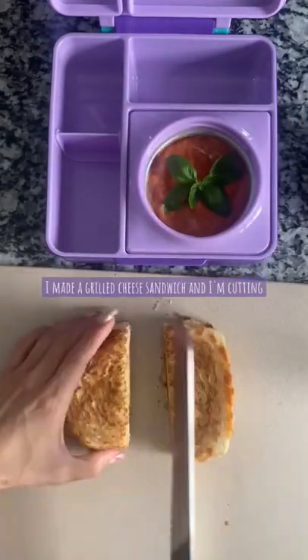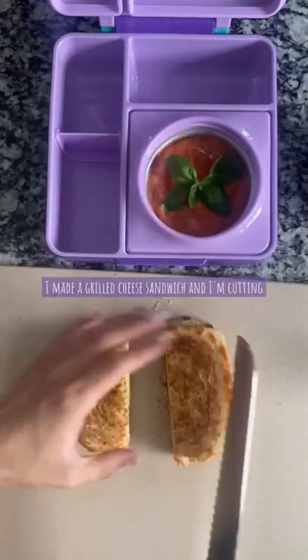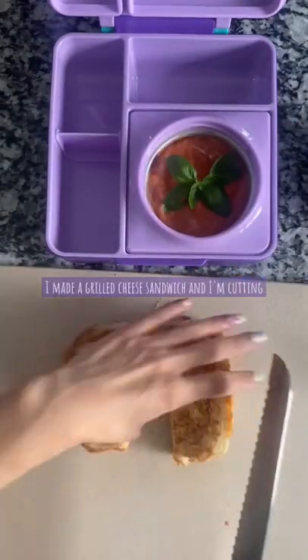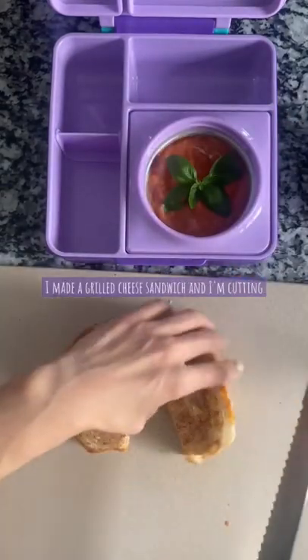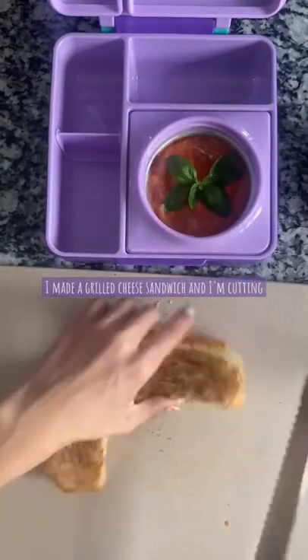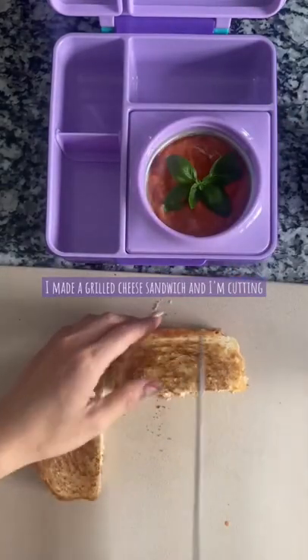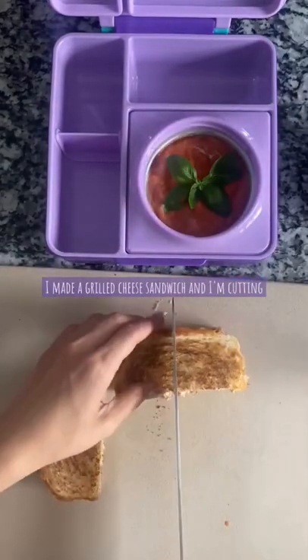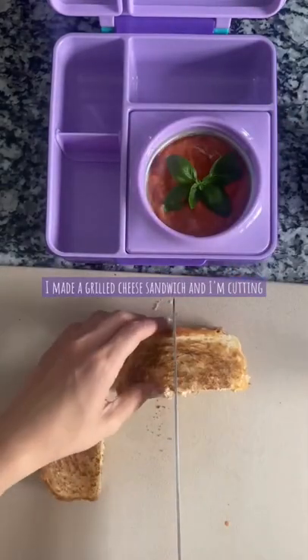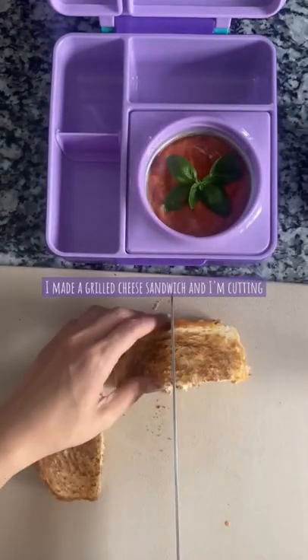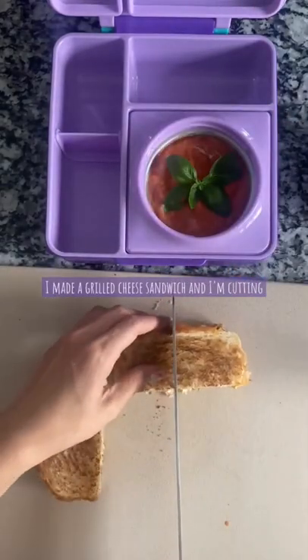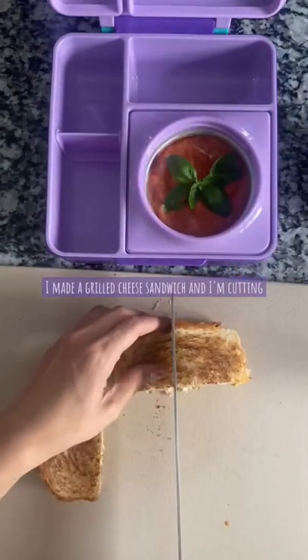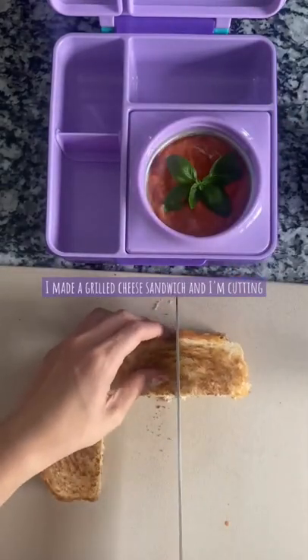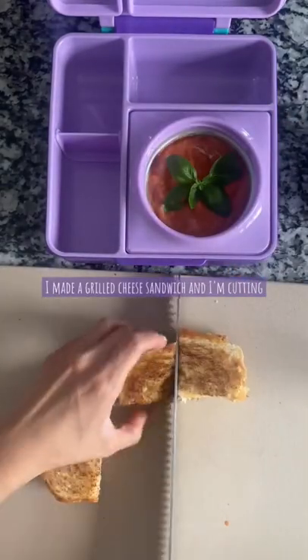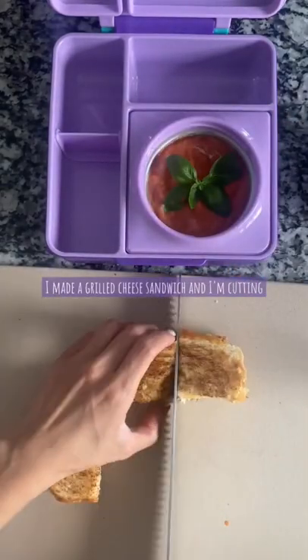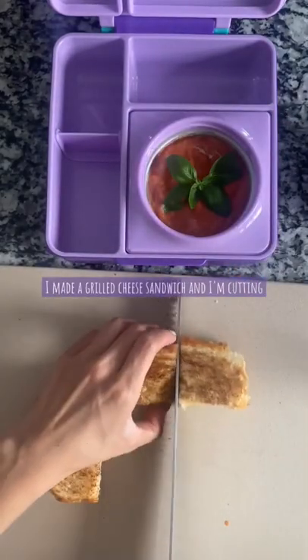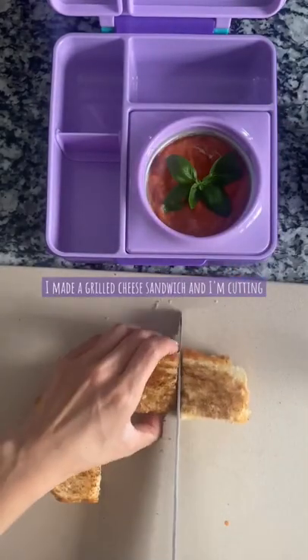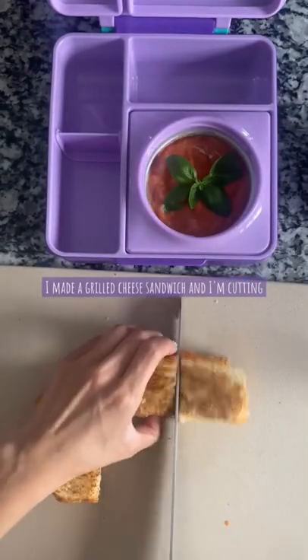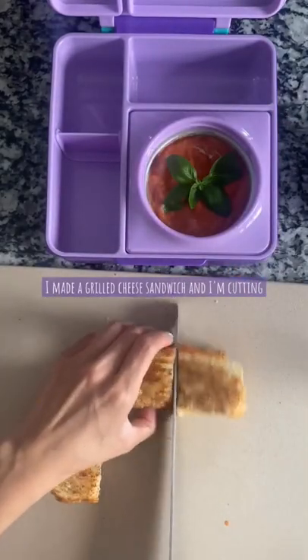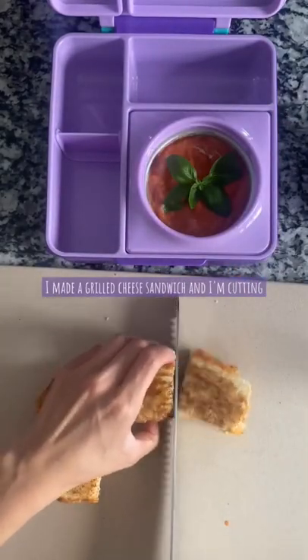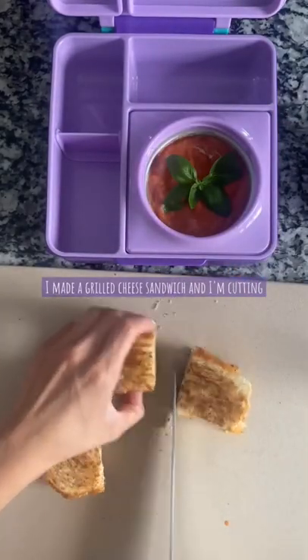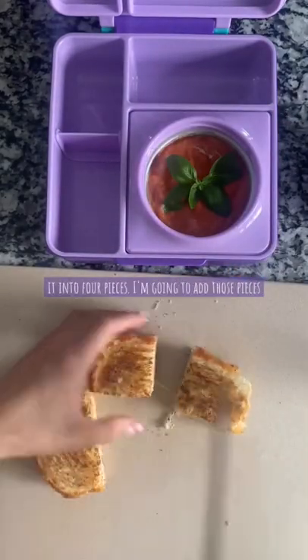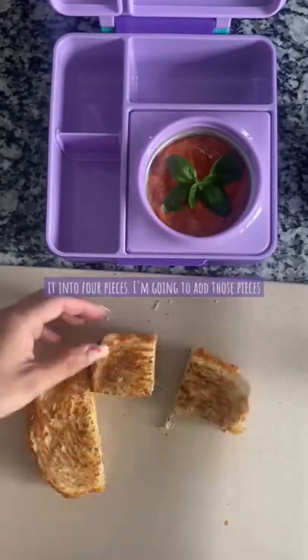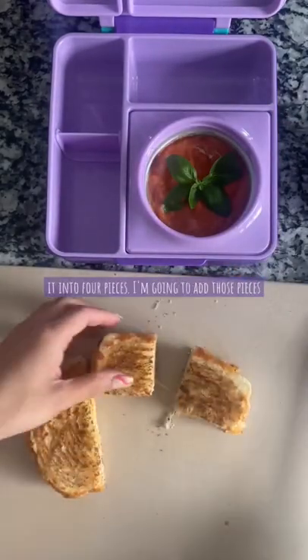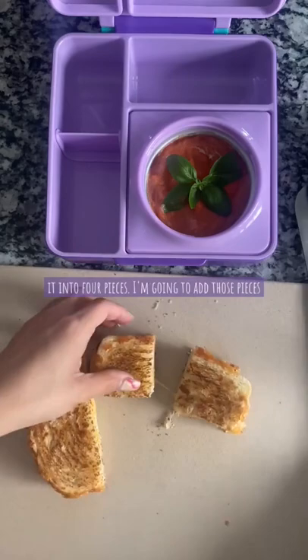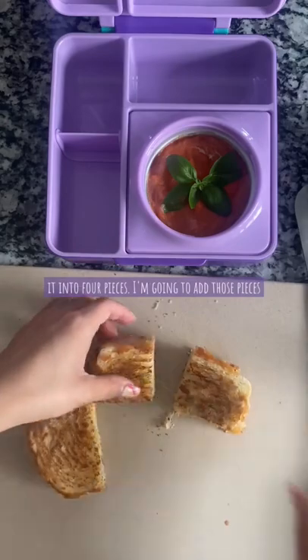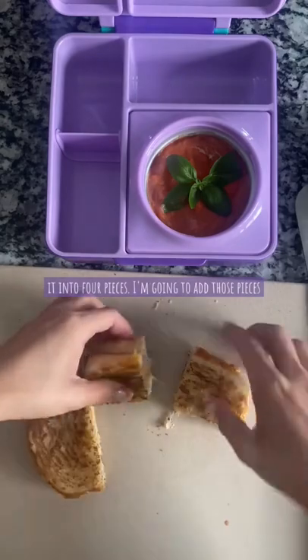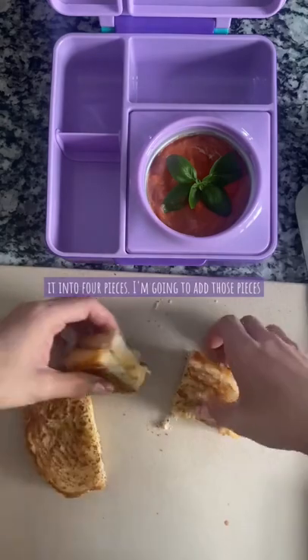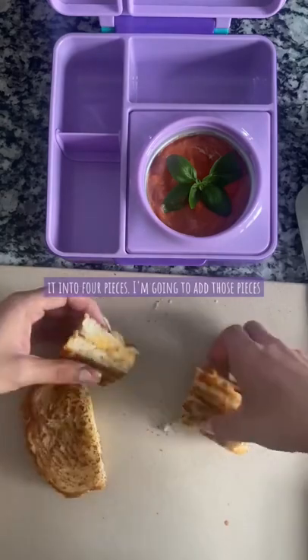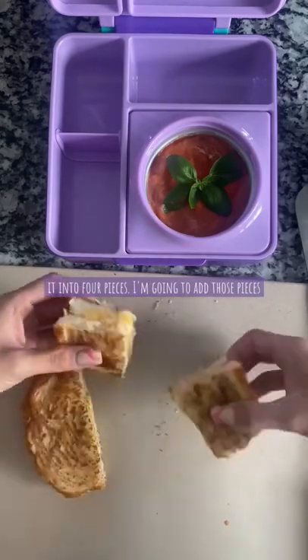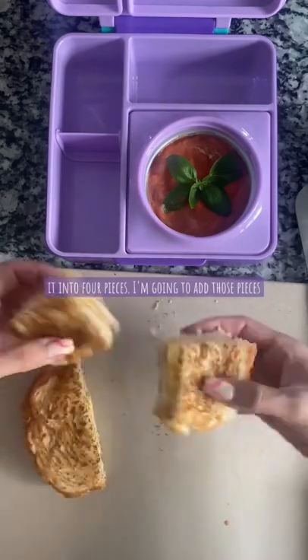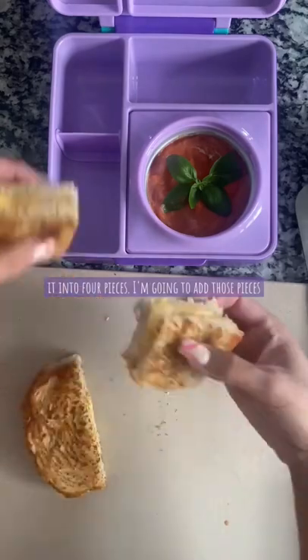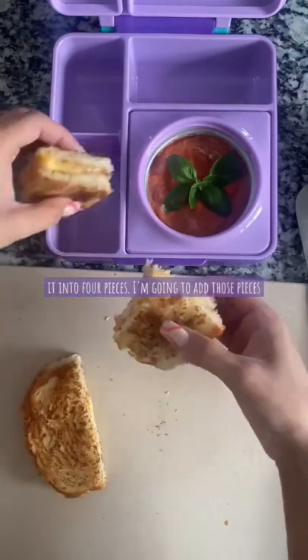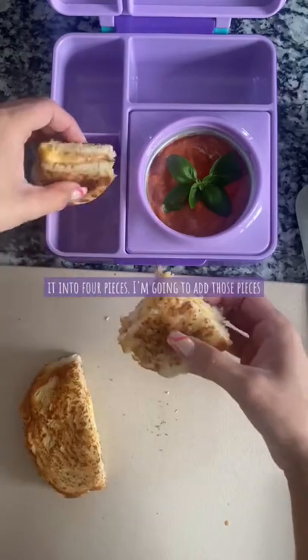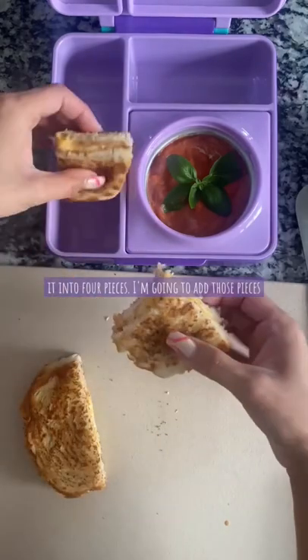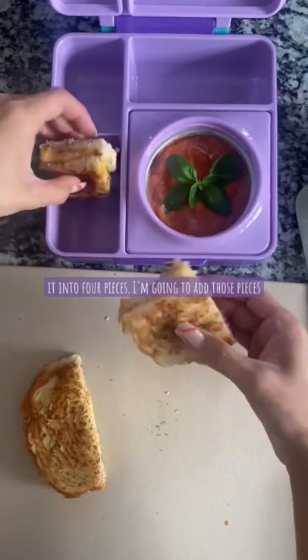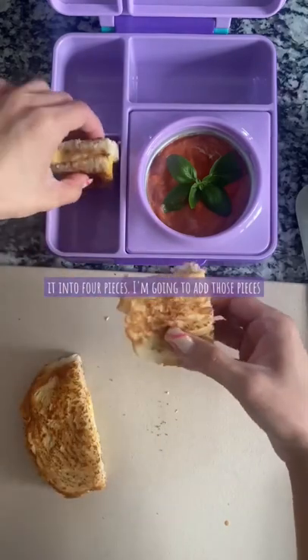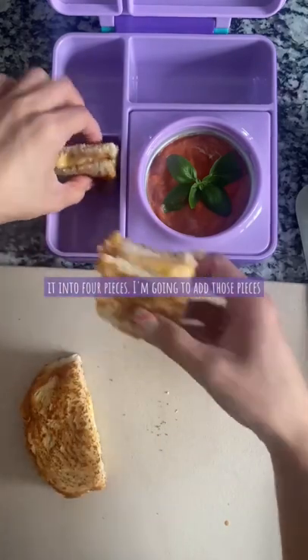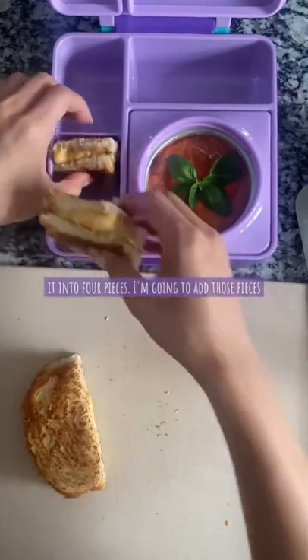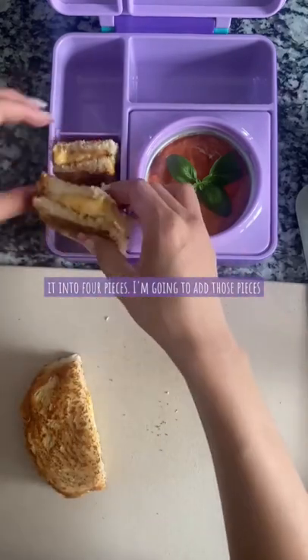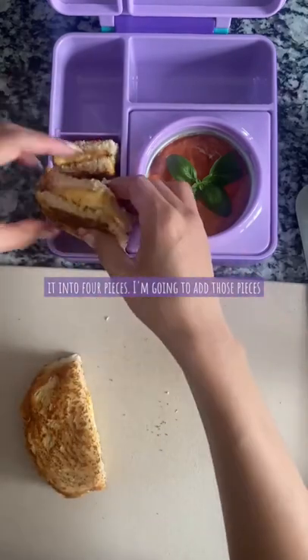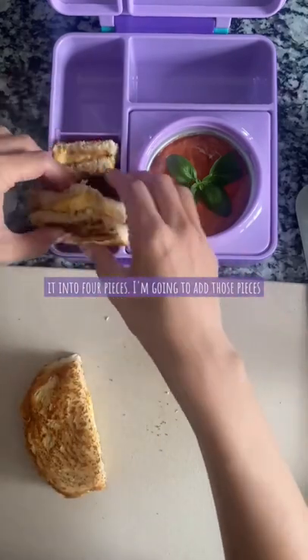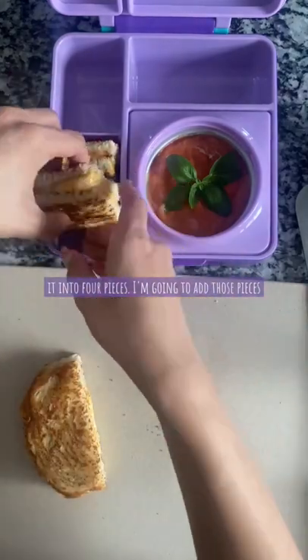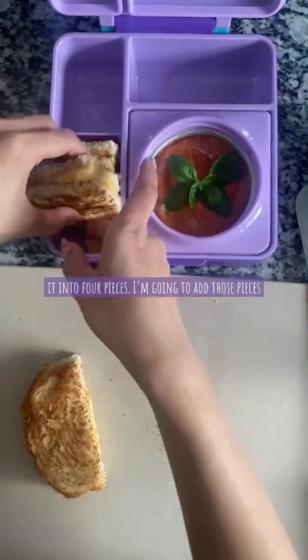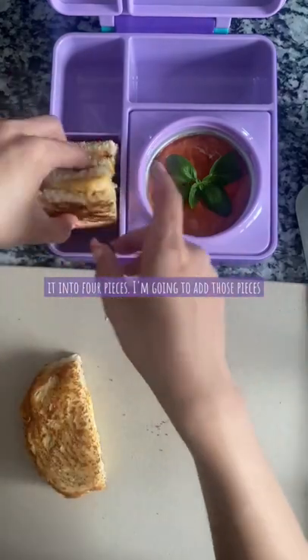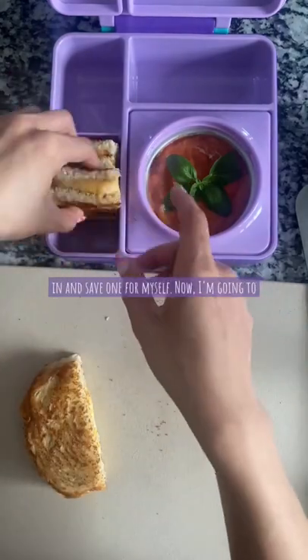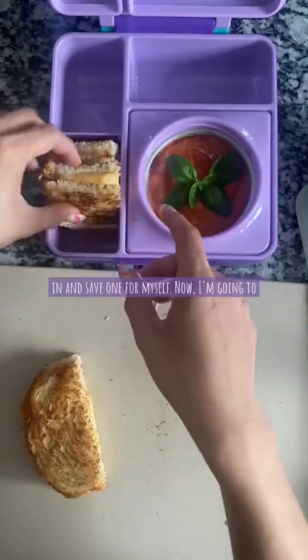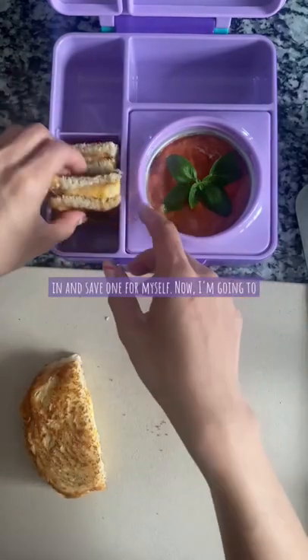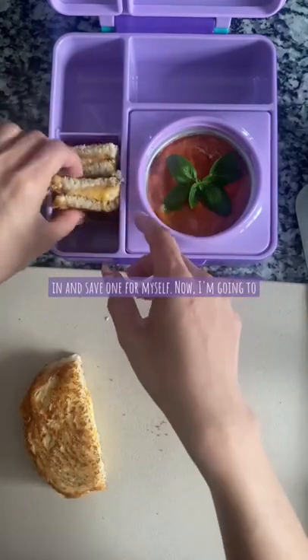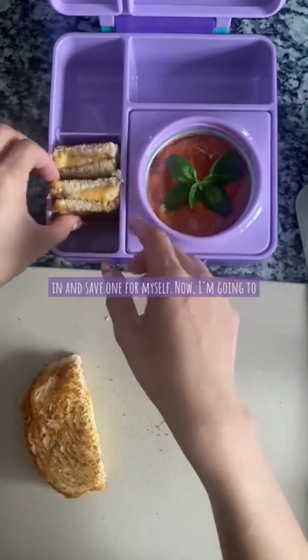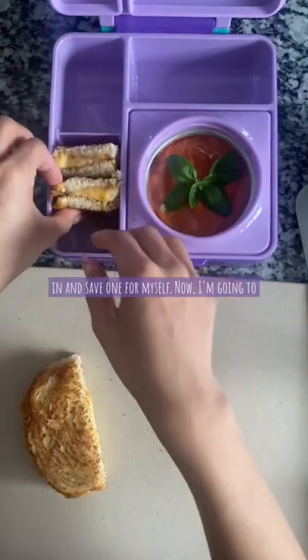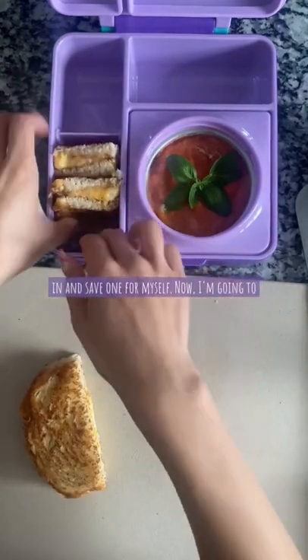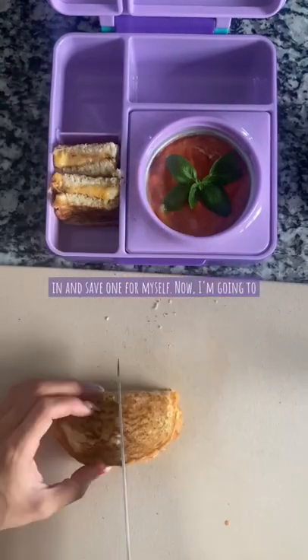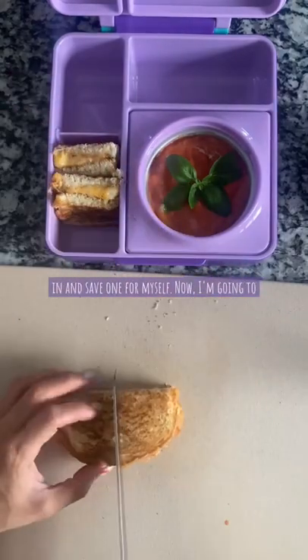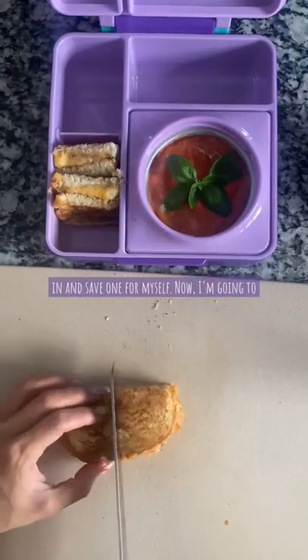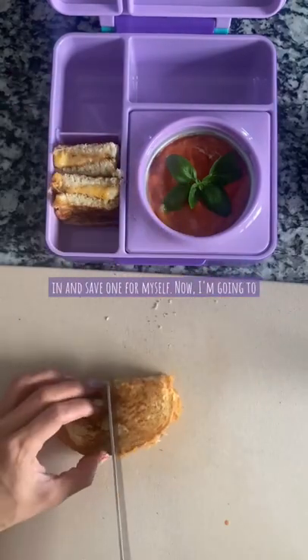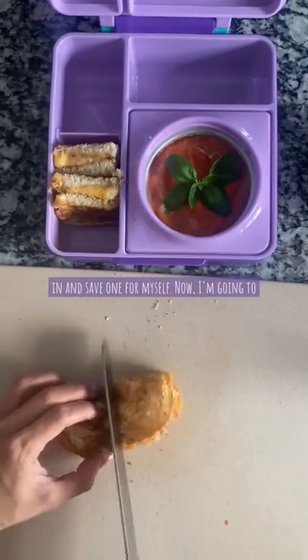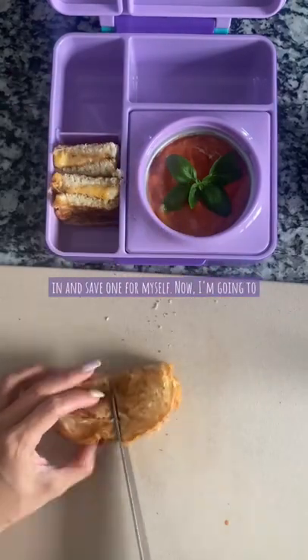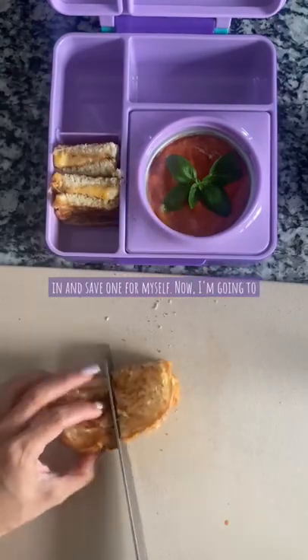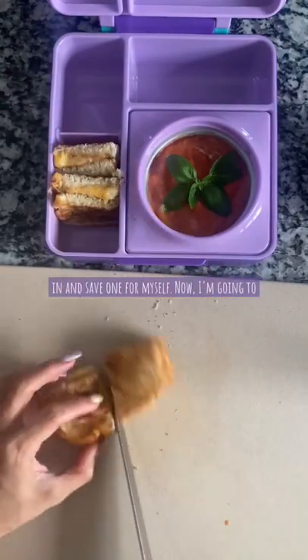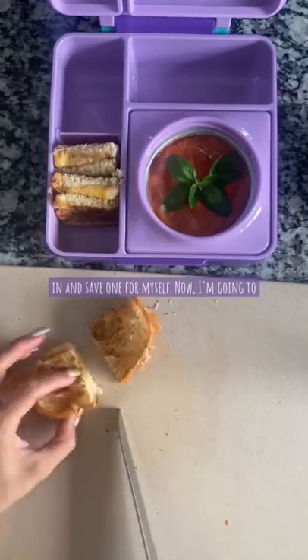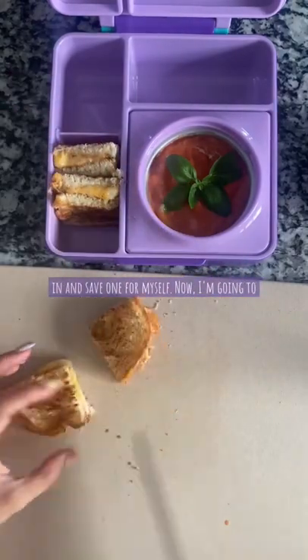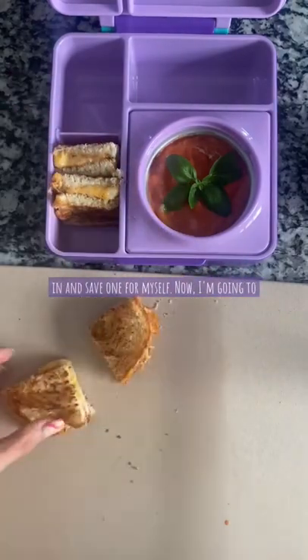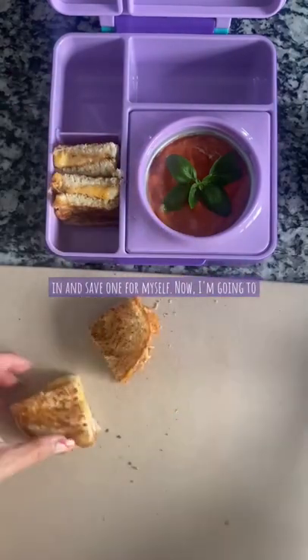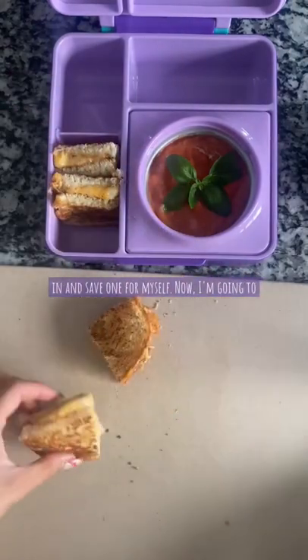I made a grilled cheese sandwich and I'm cutting it into four pieces. I'm gonna add those pieces in and save one for myself.